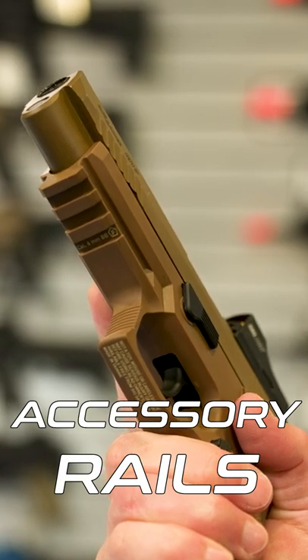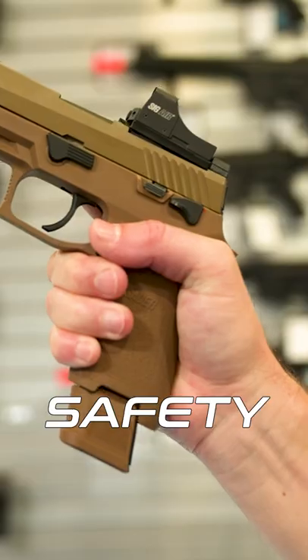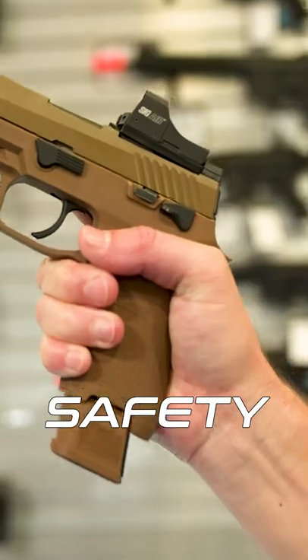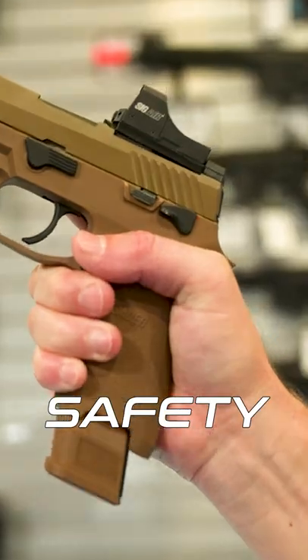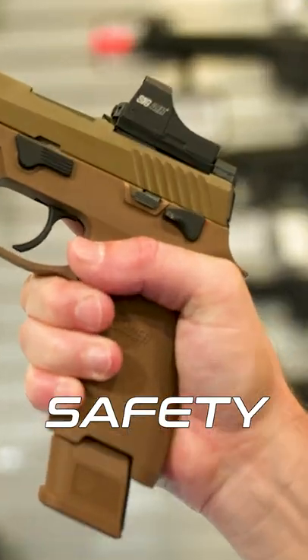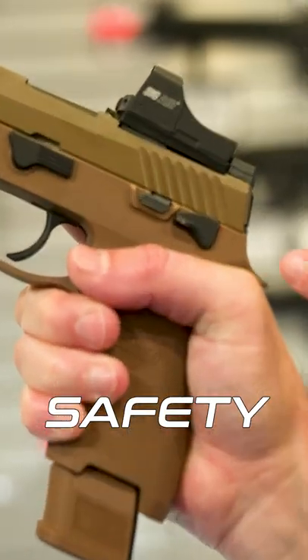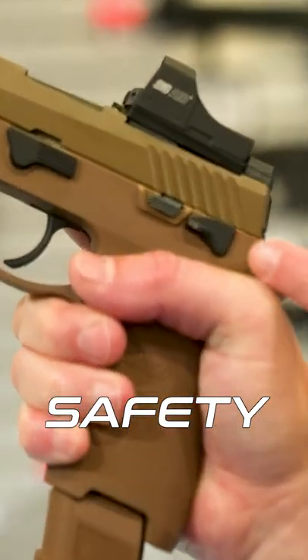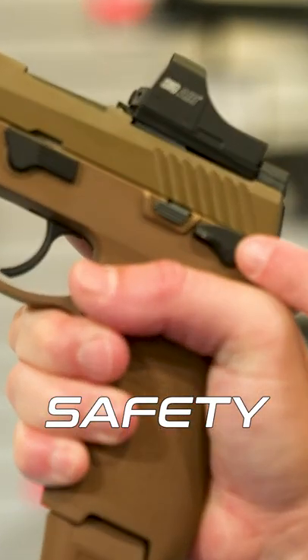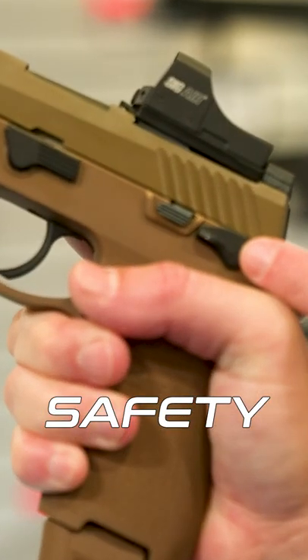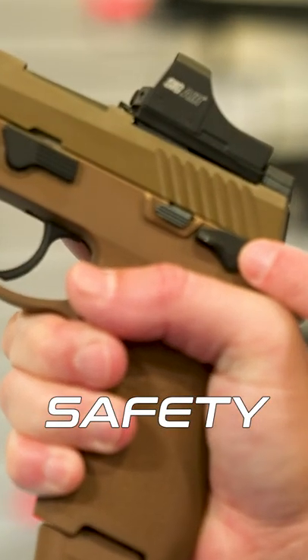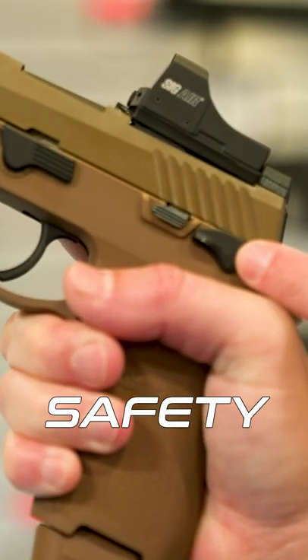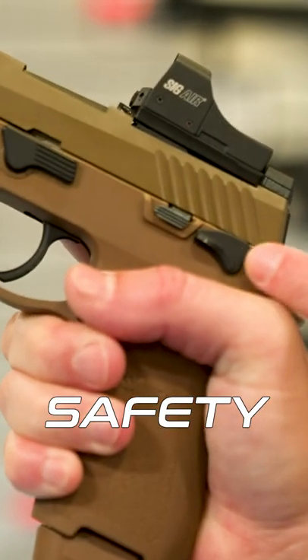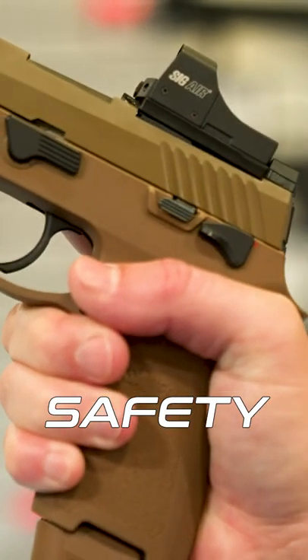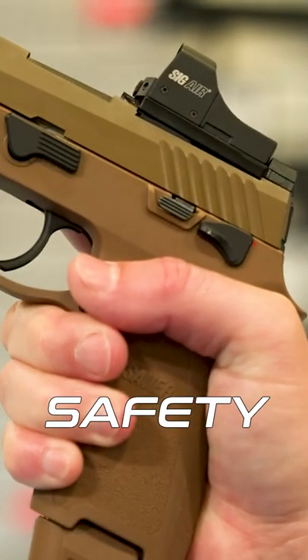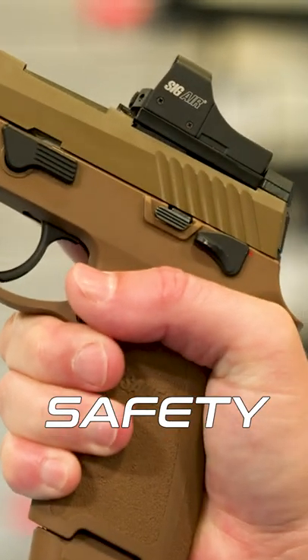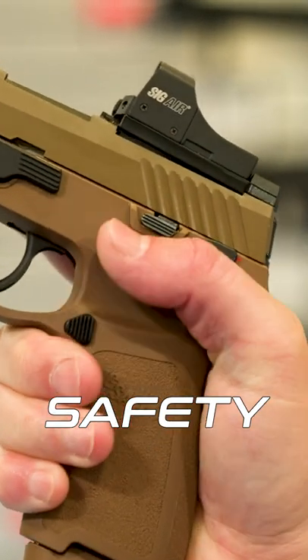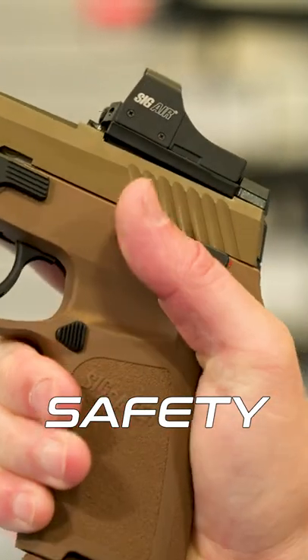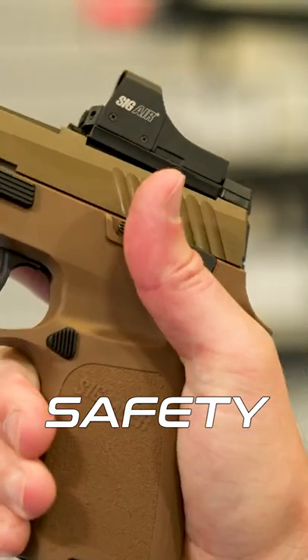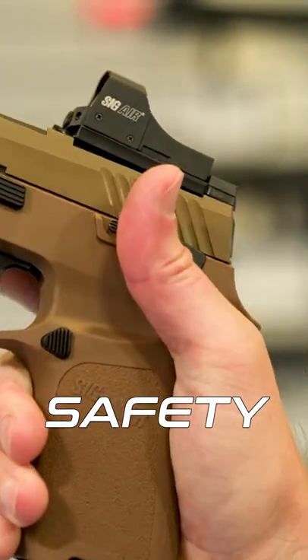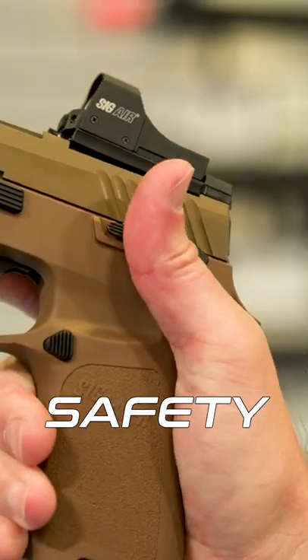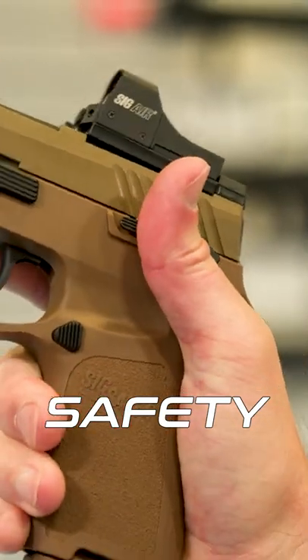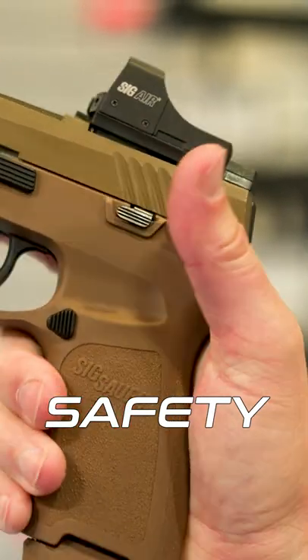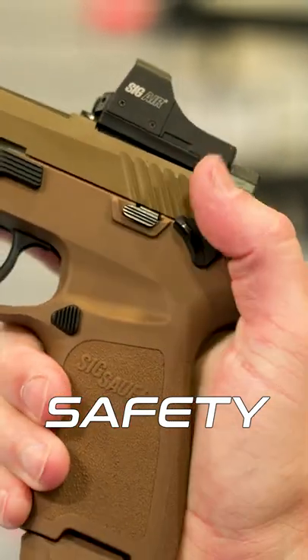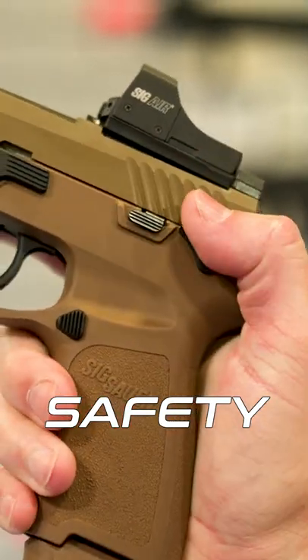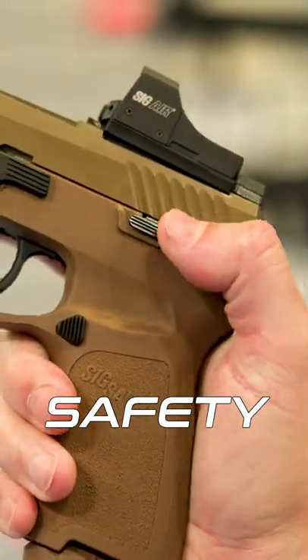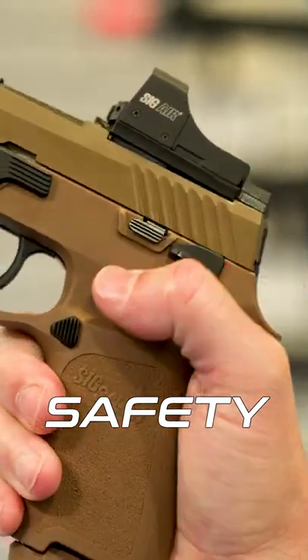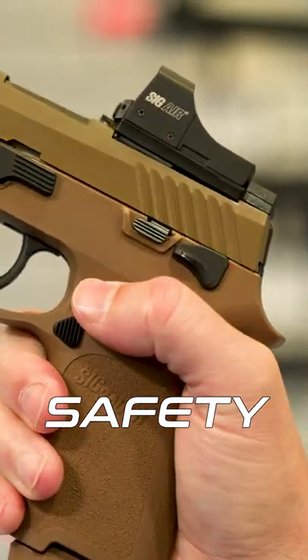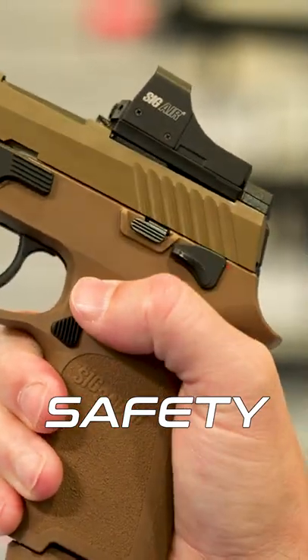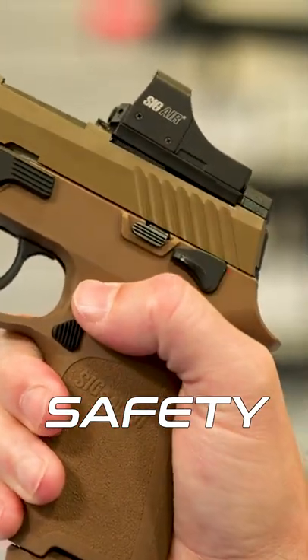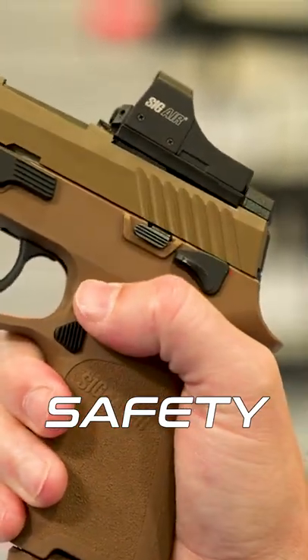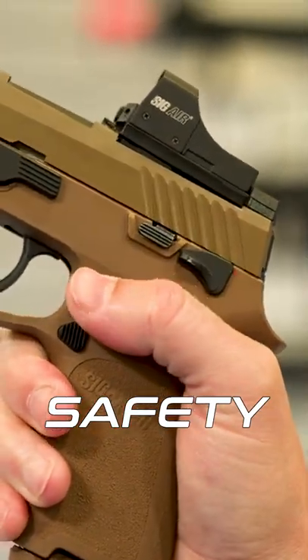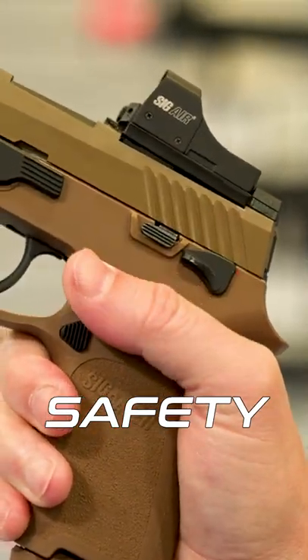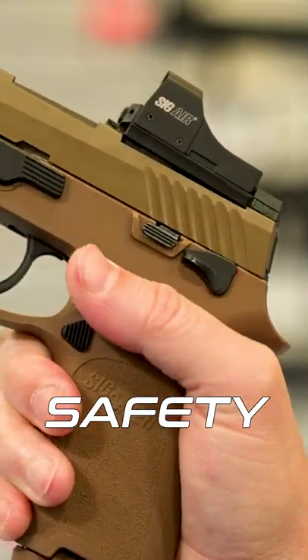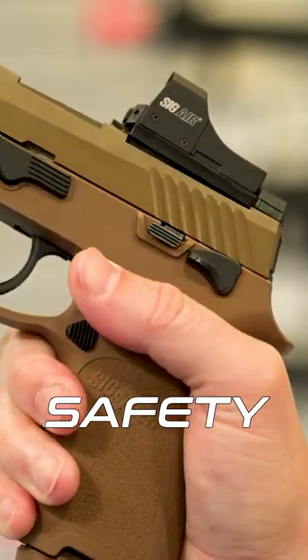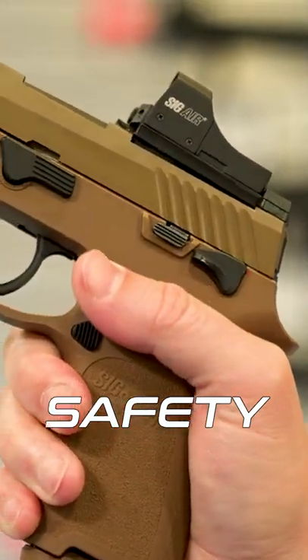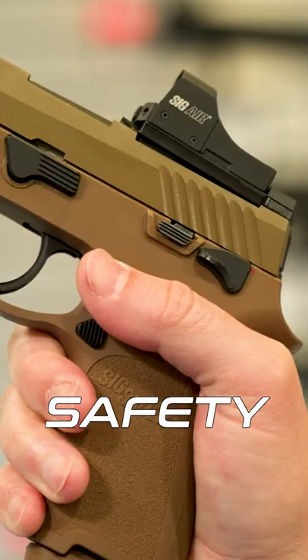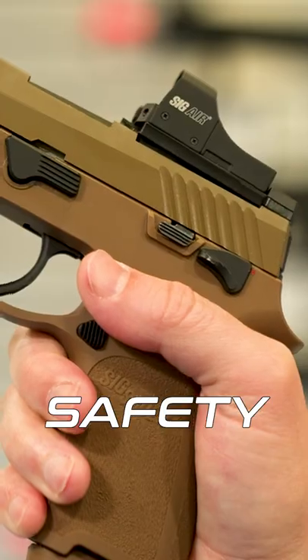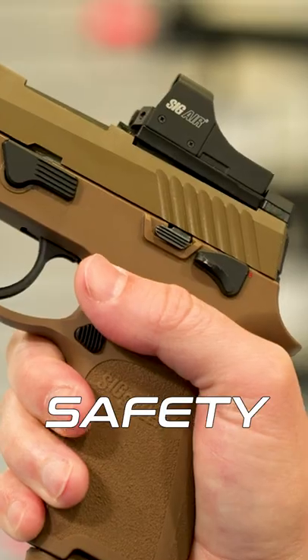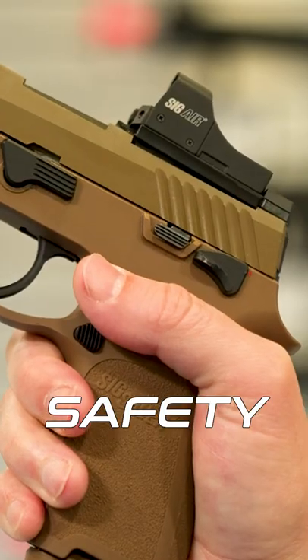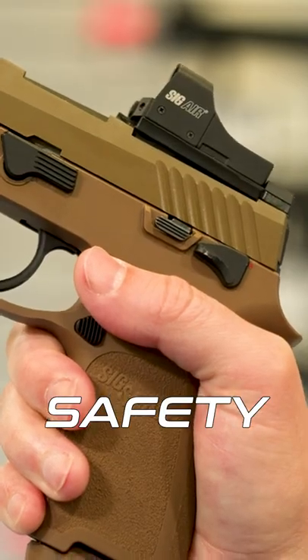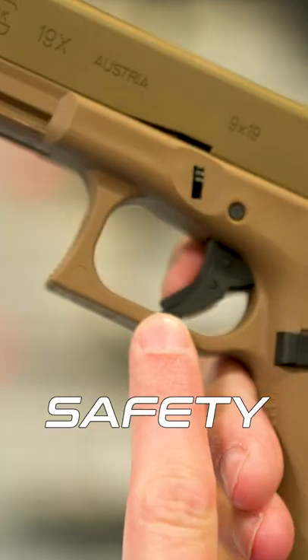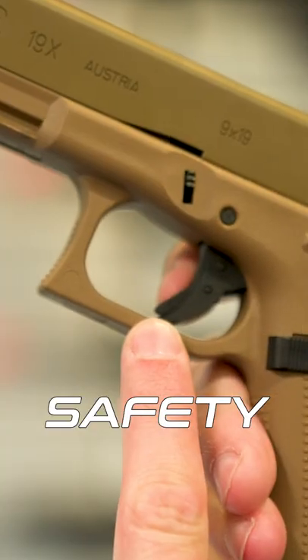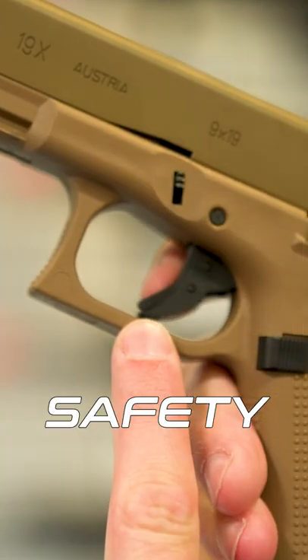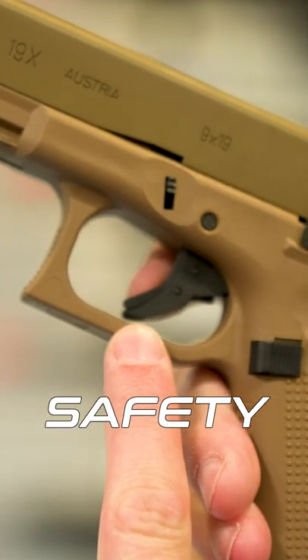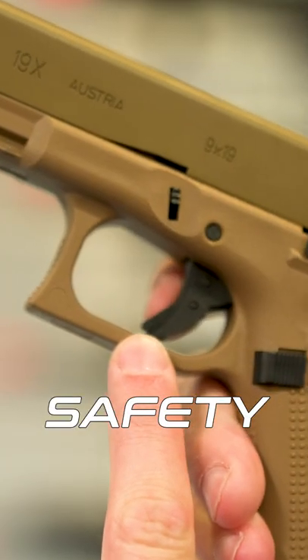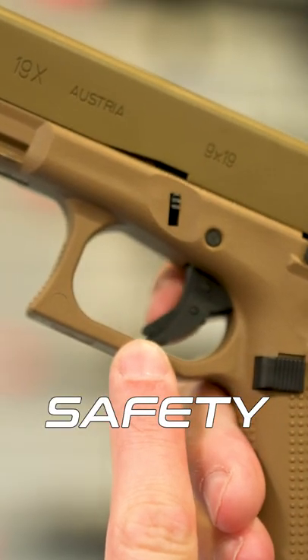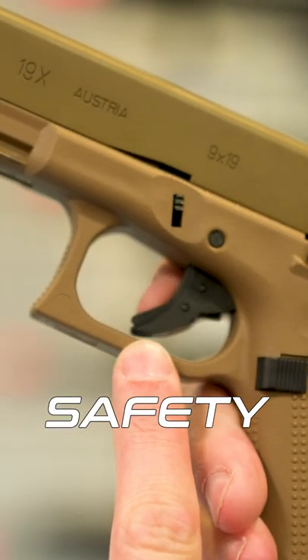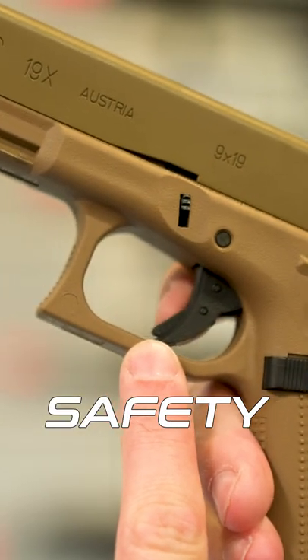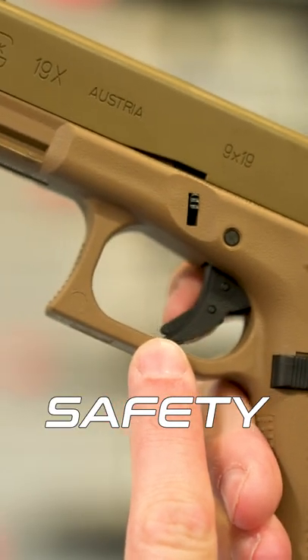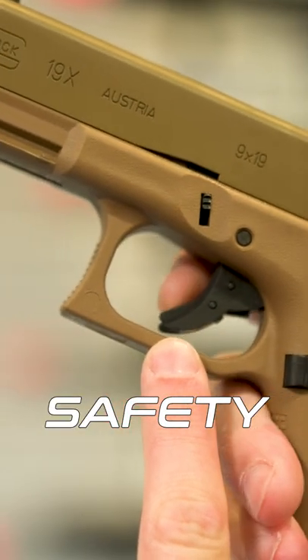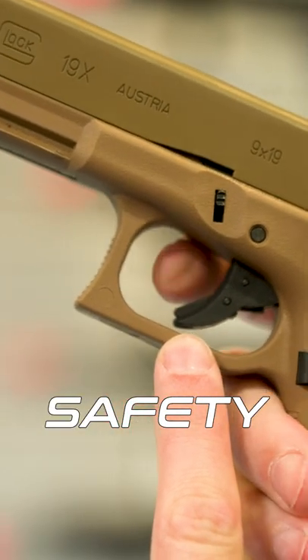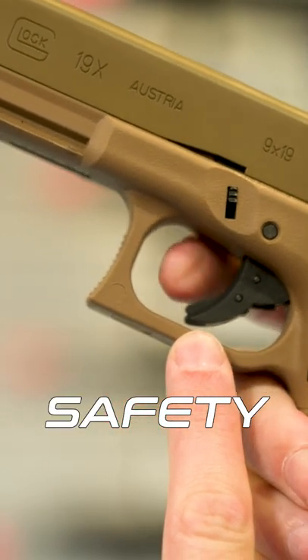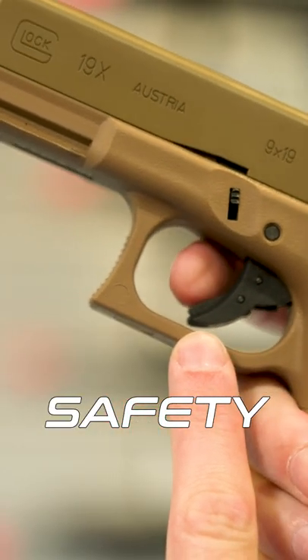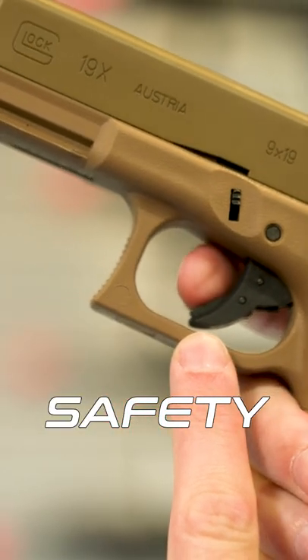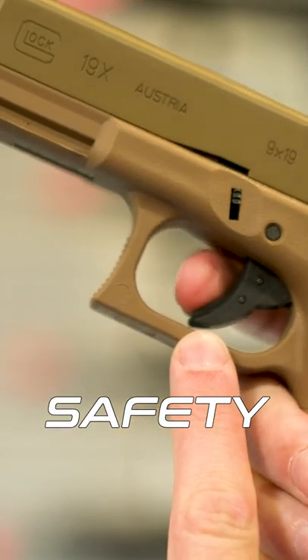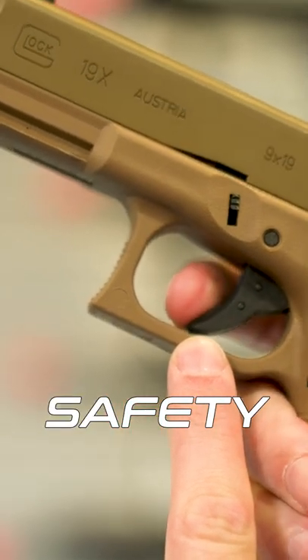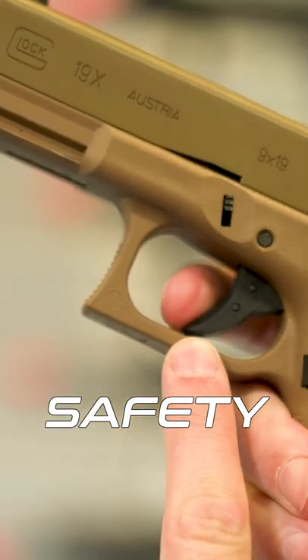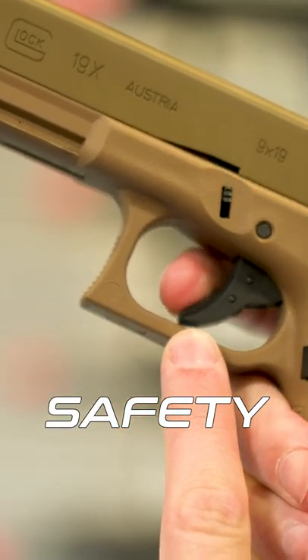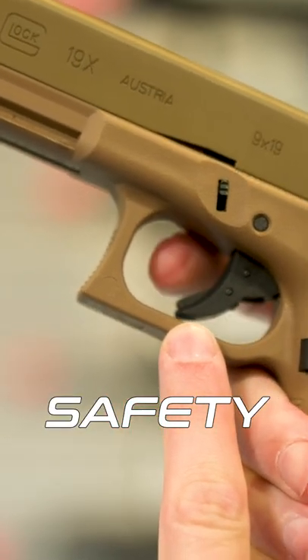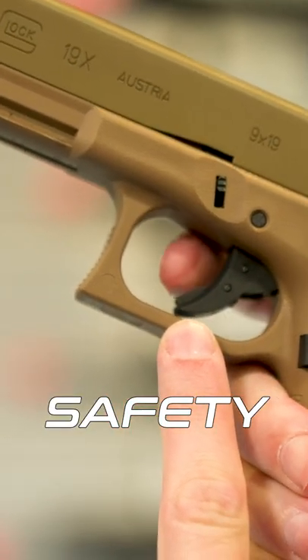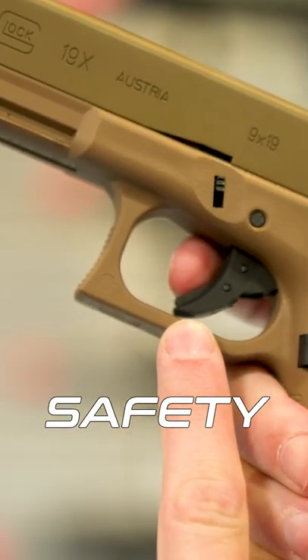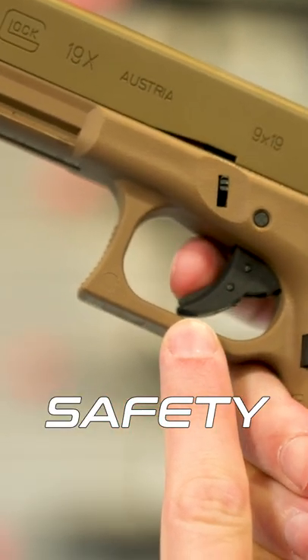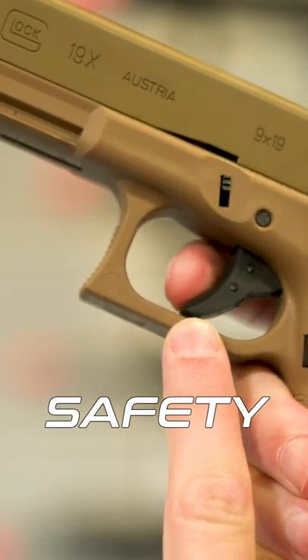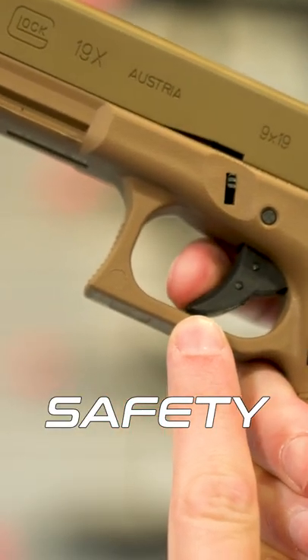Safety. The M17 has an ambidextrous thumb safety selector, while the Glock 19X has the integrated trigger blade safety.